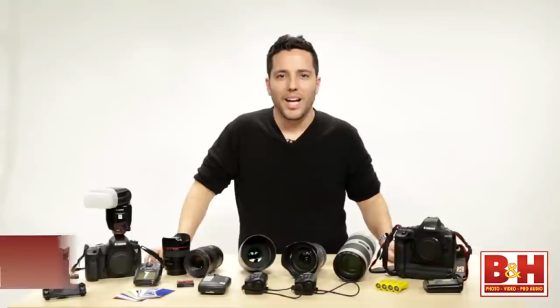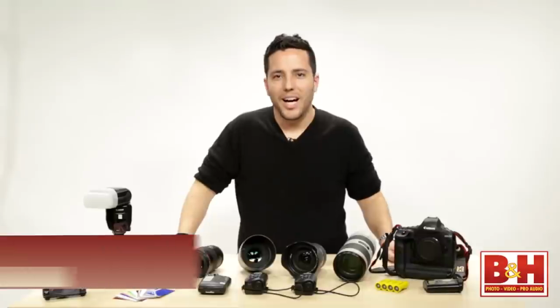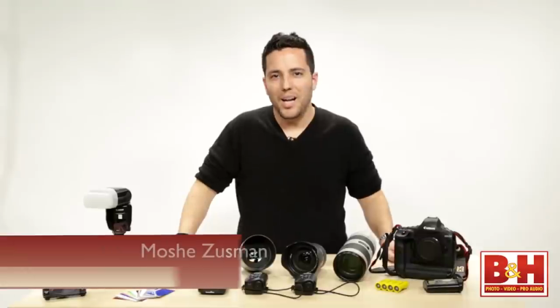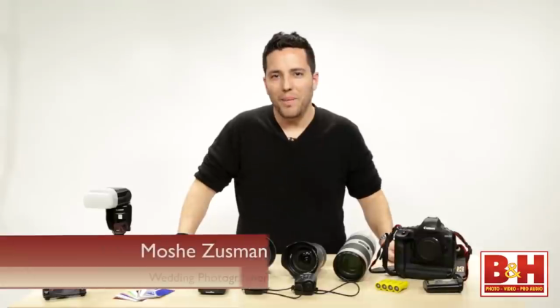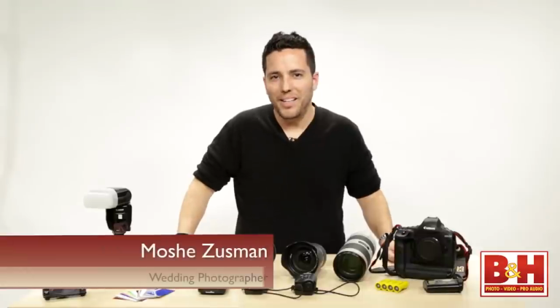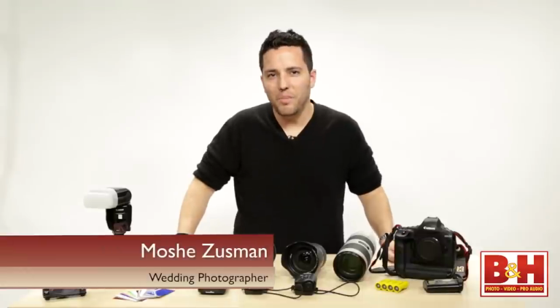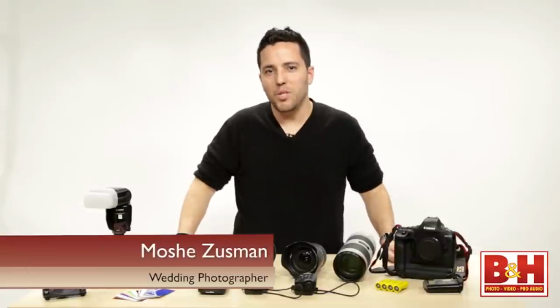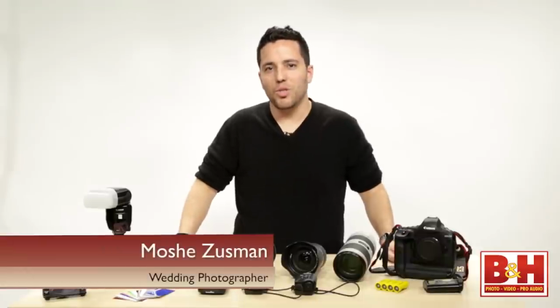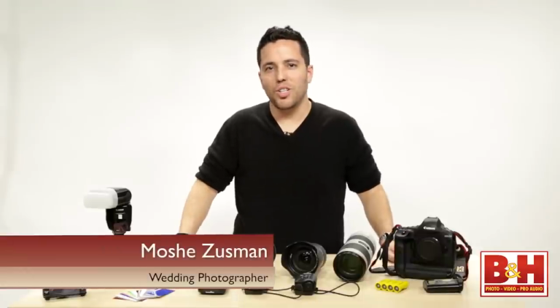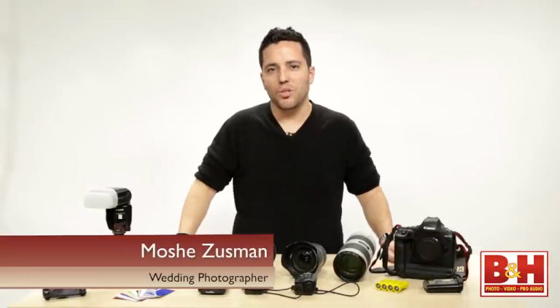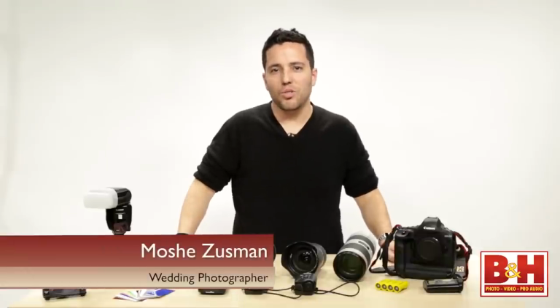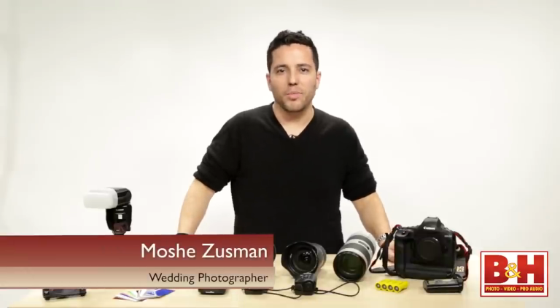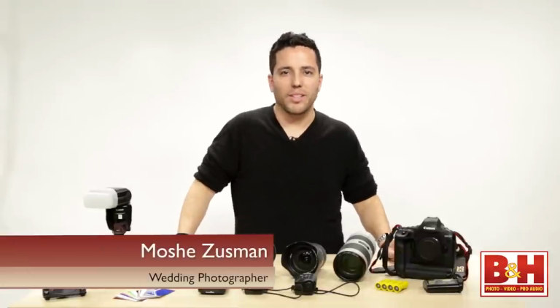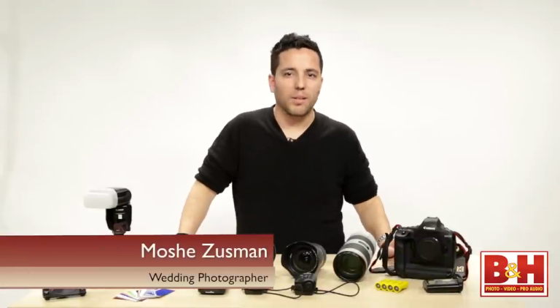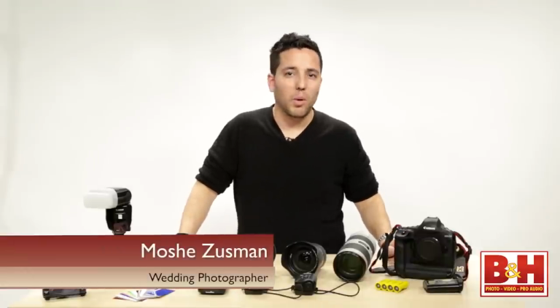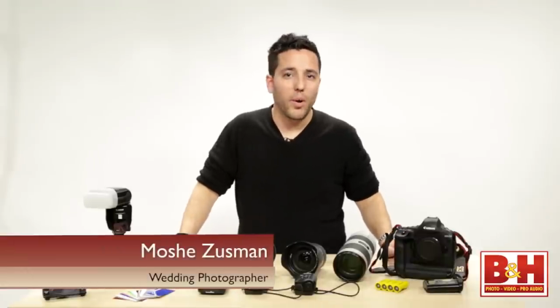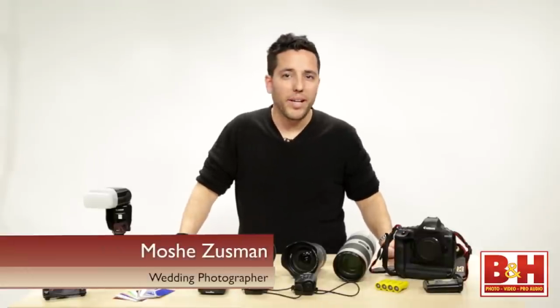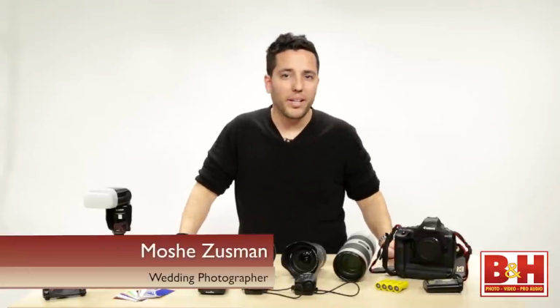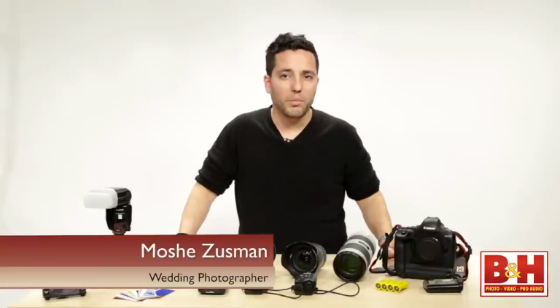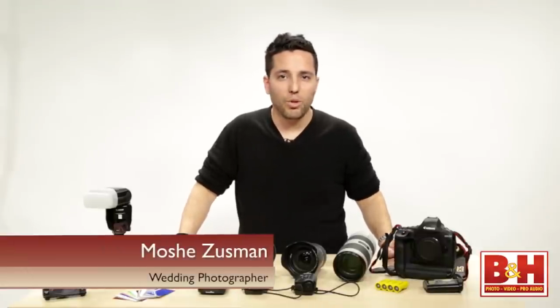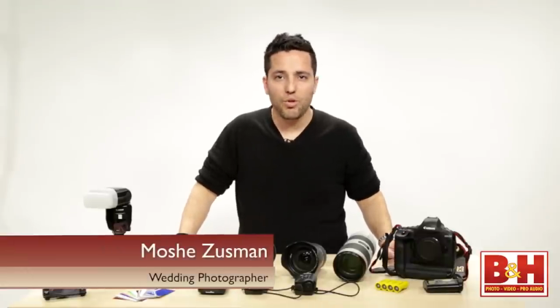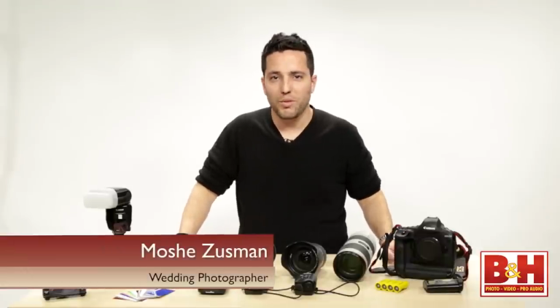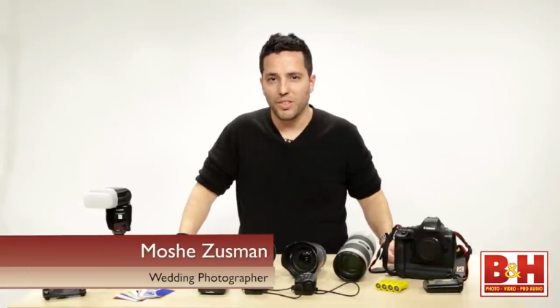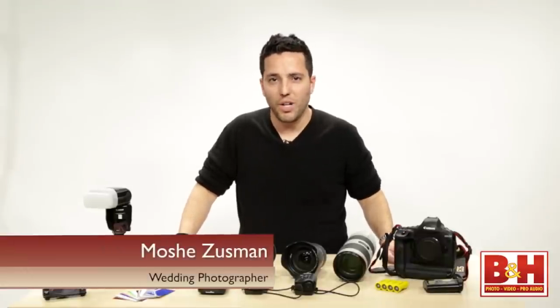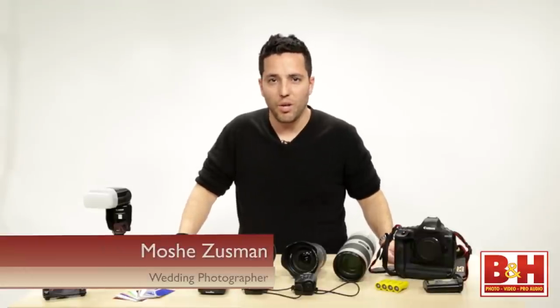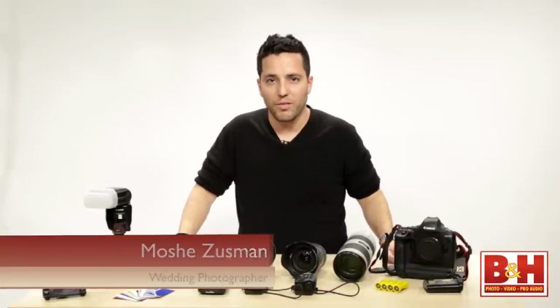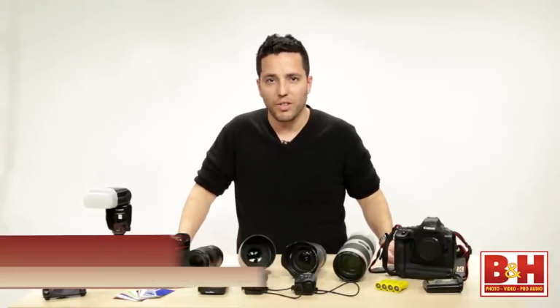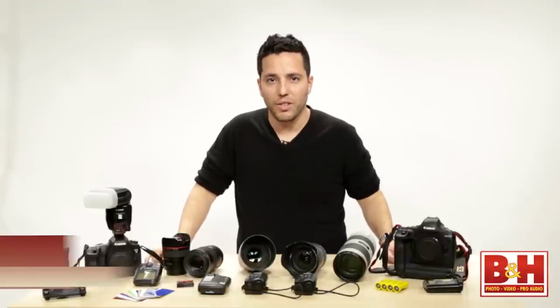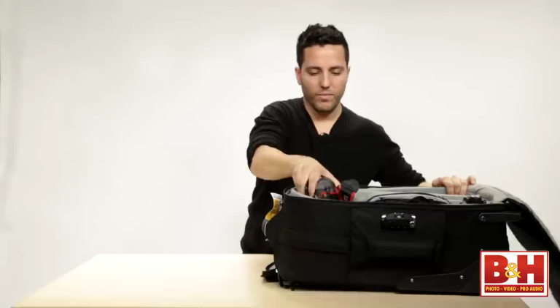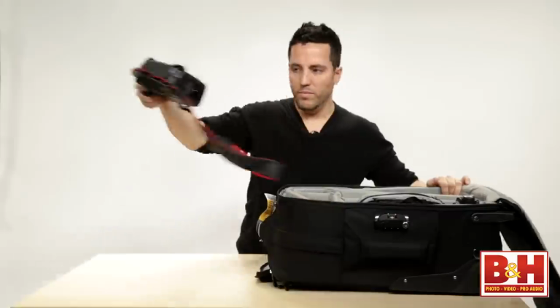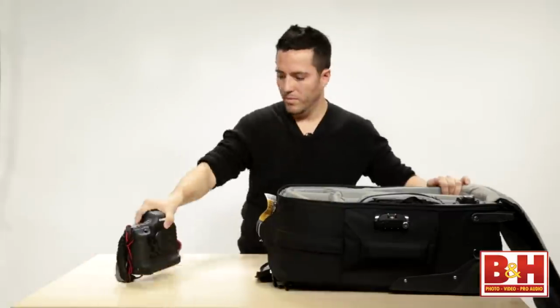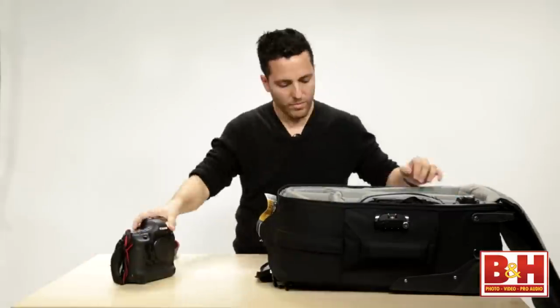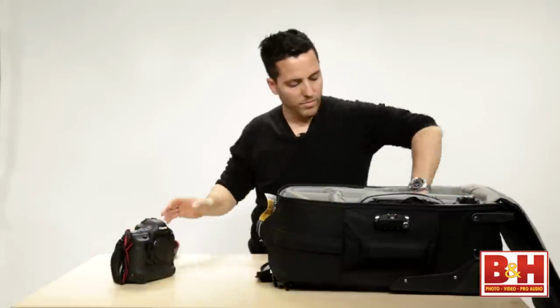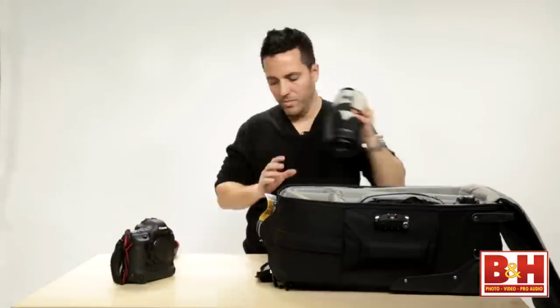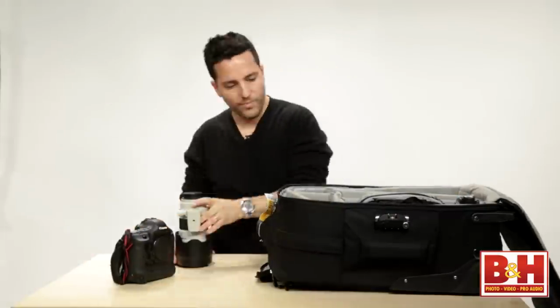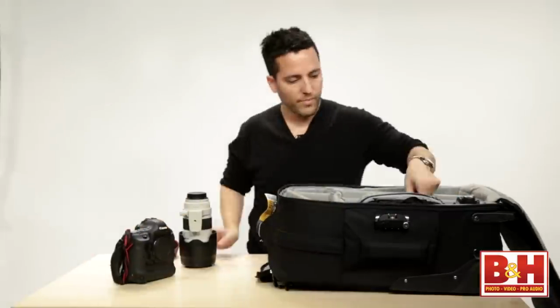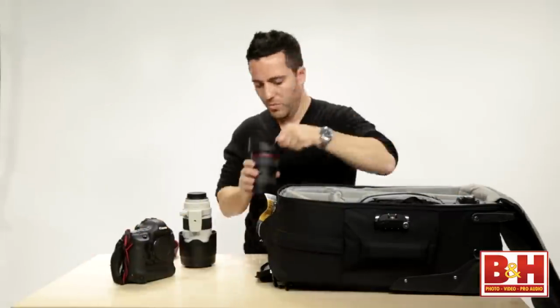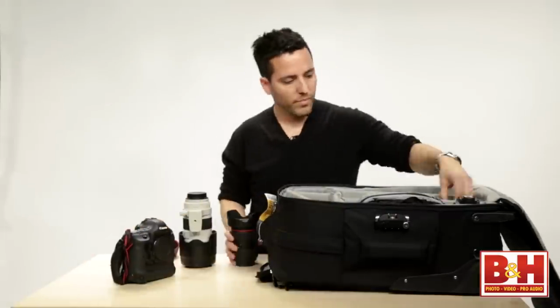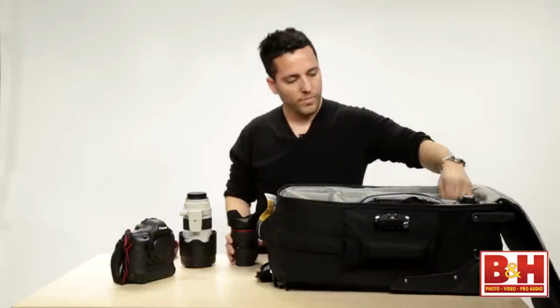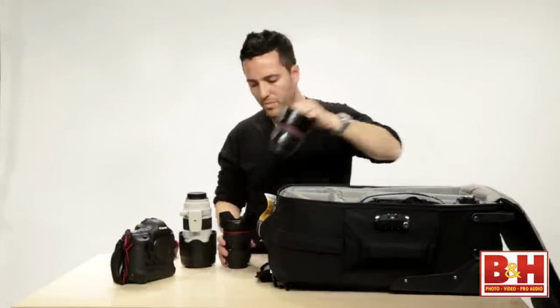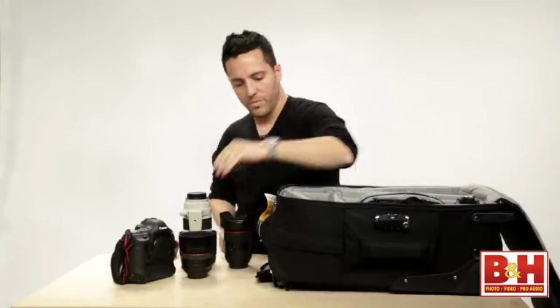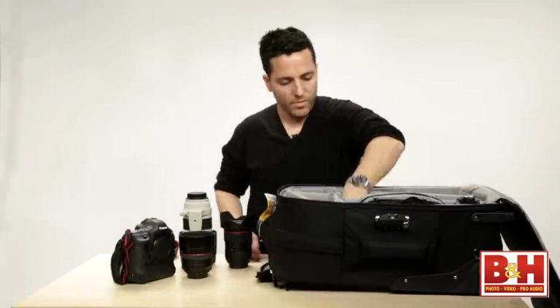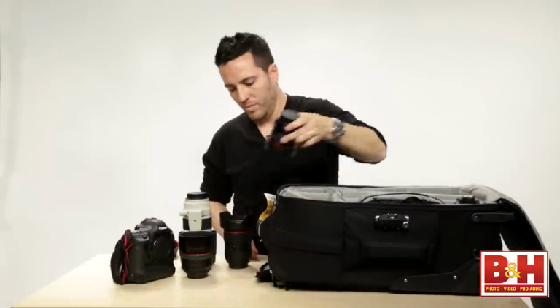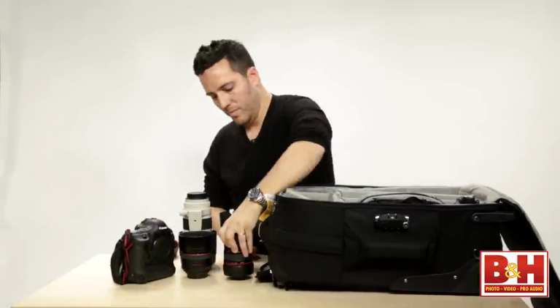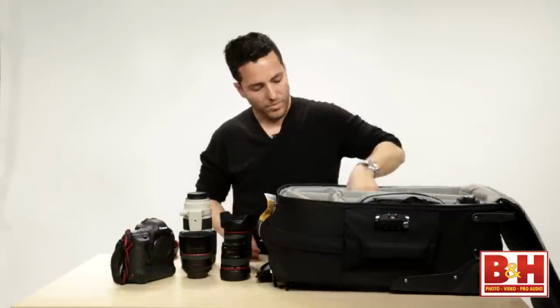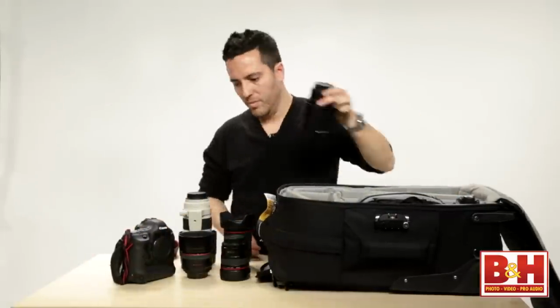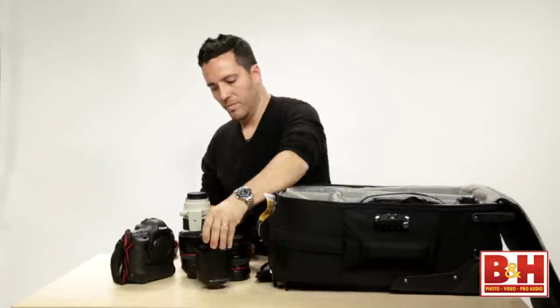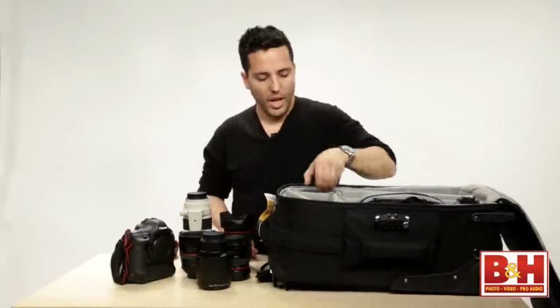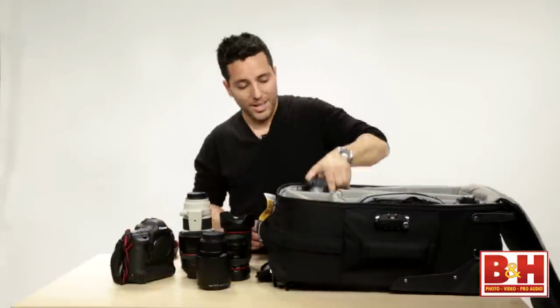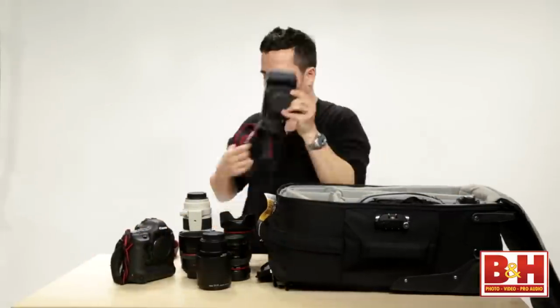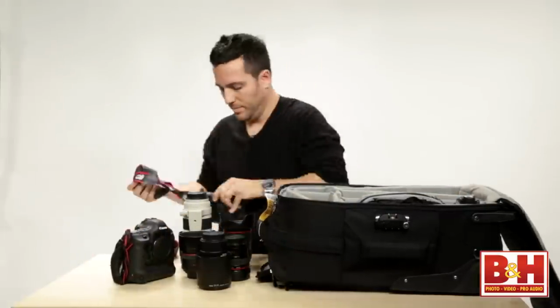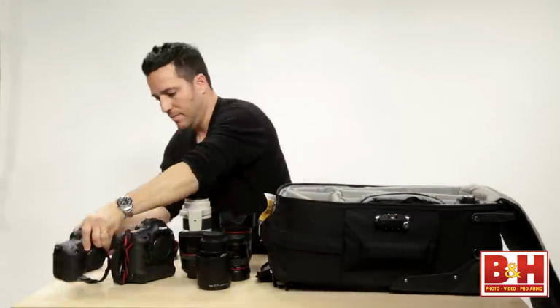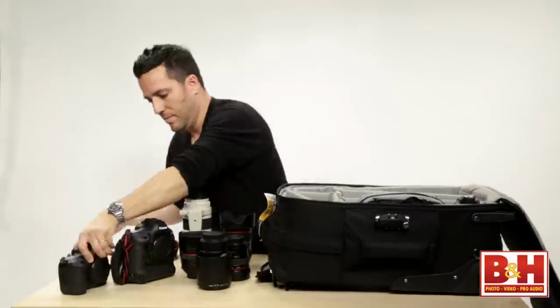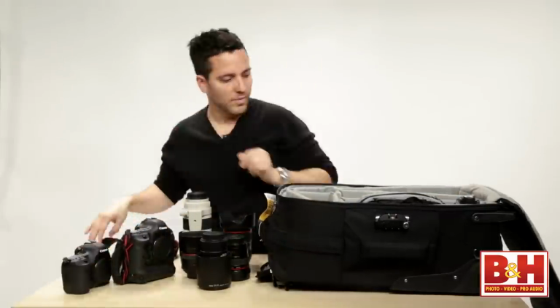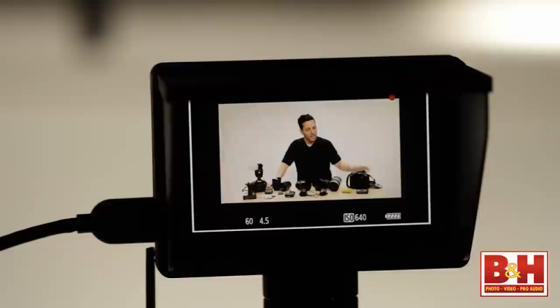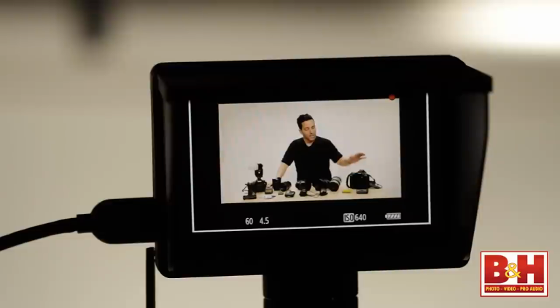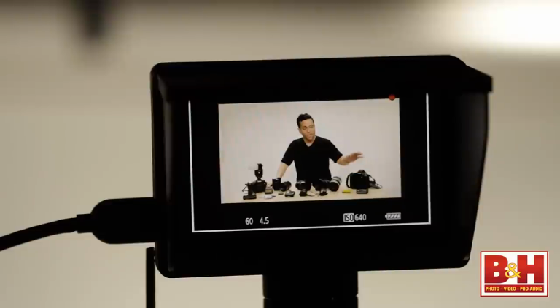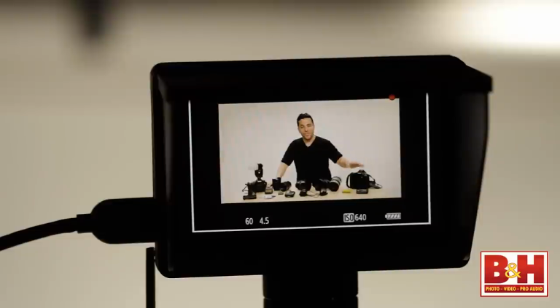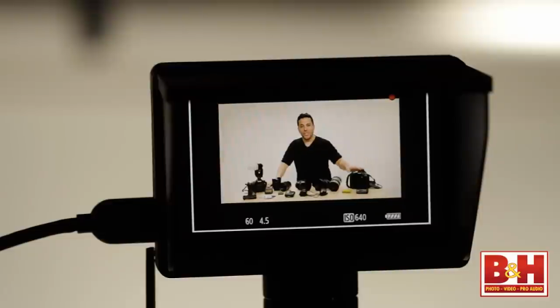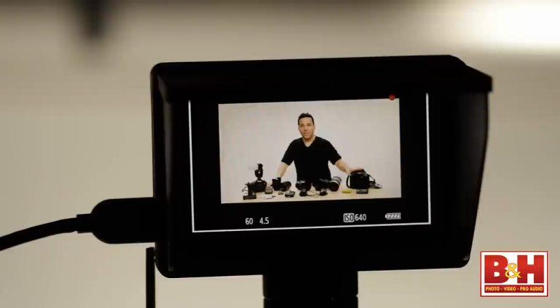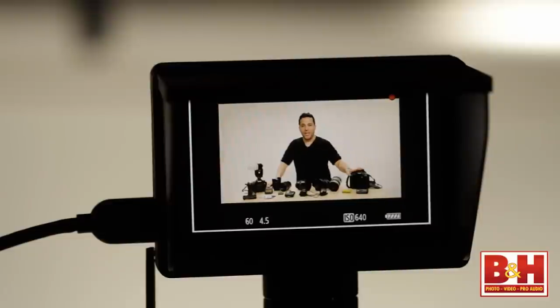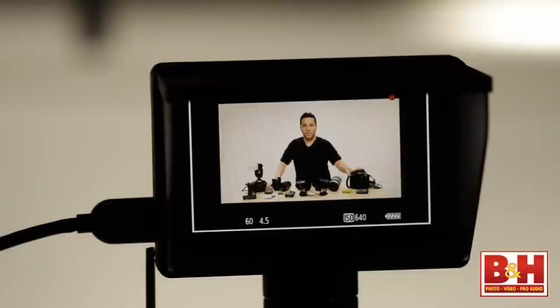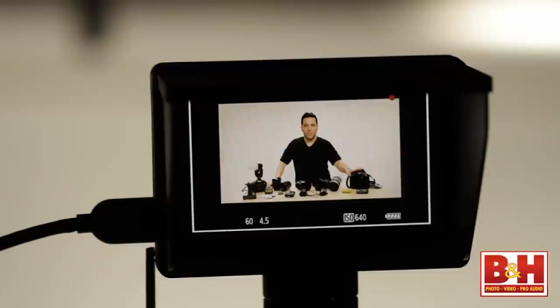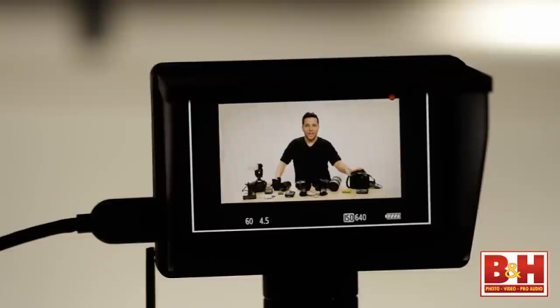Hi, my name is Moshe Zusman, and I'm a wedding and portrait photographer, and today I'm going to give you a quick look into my camera bag.